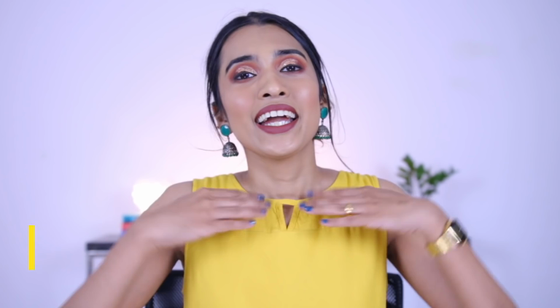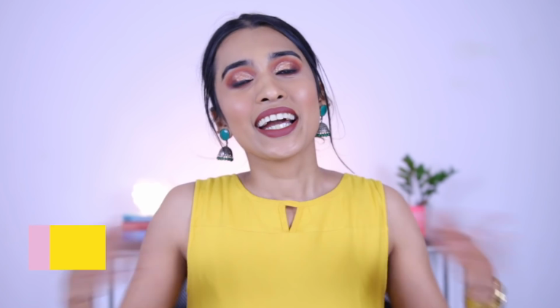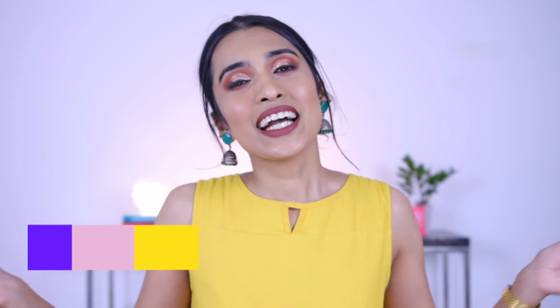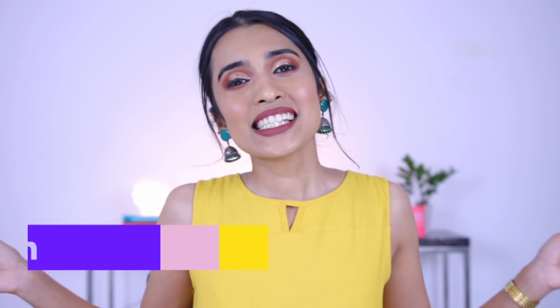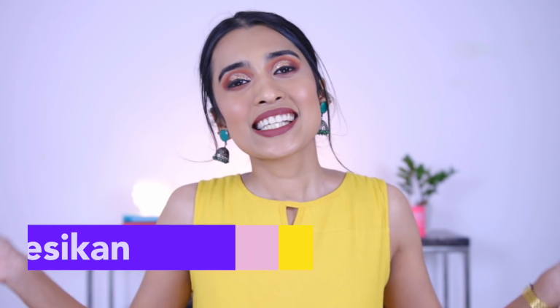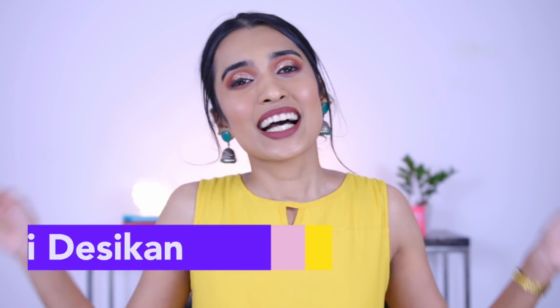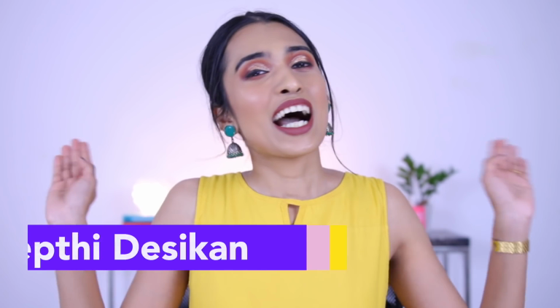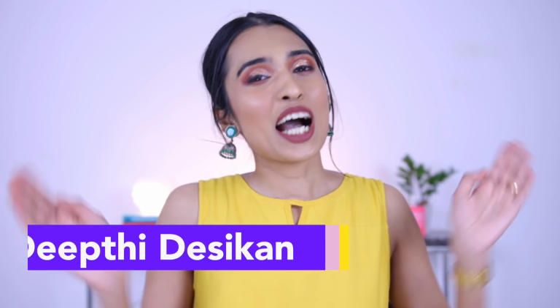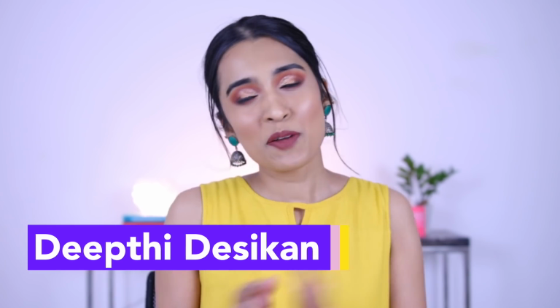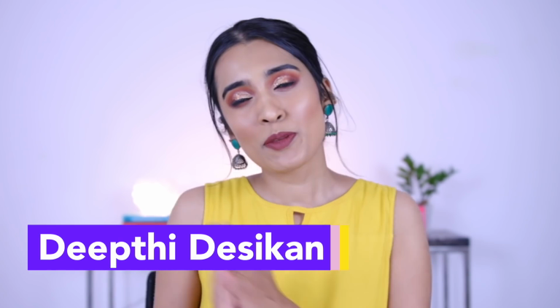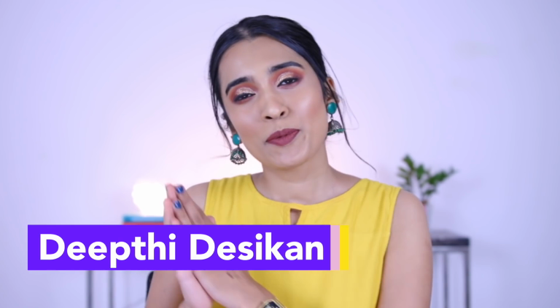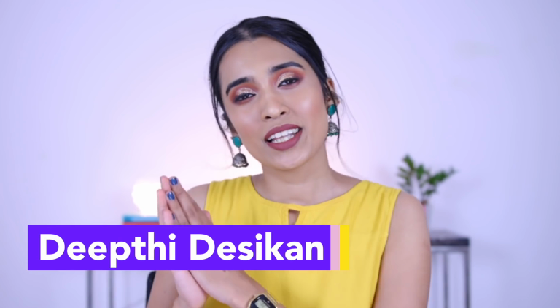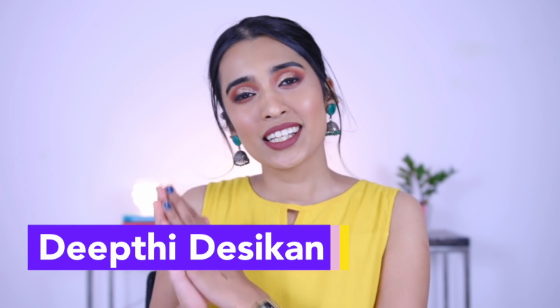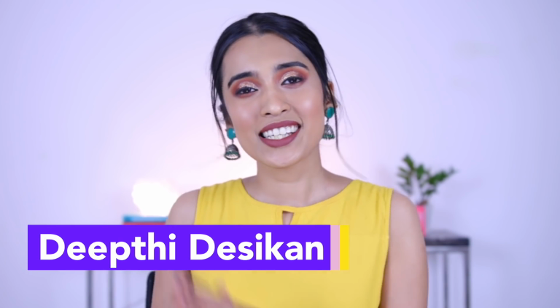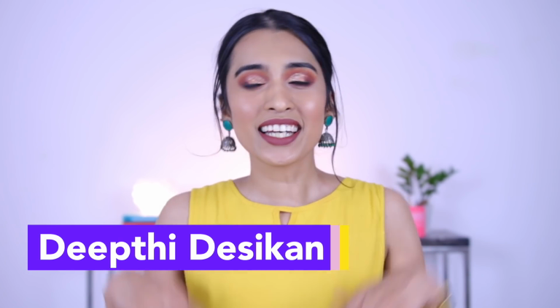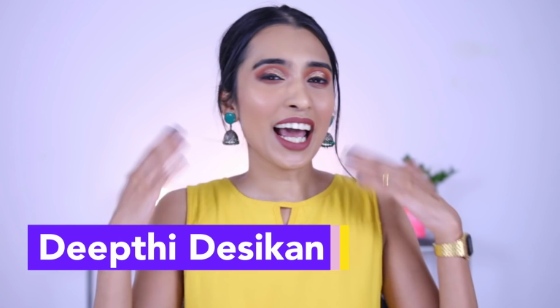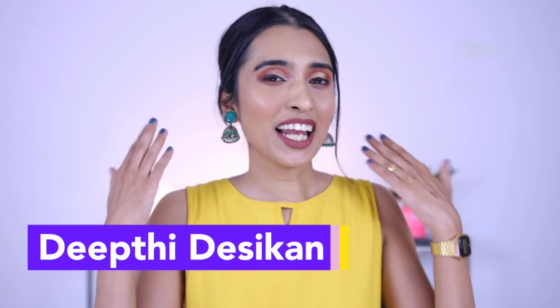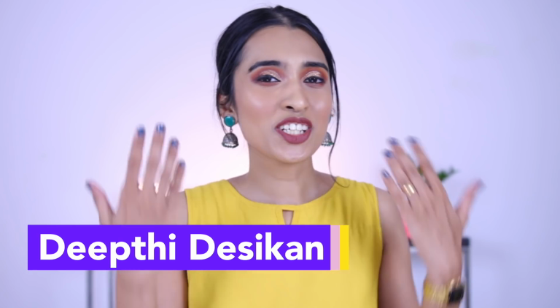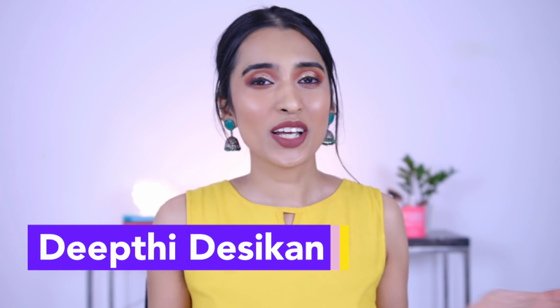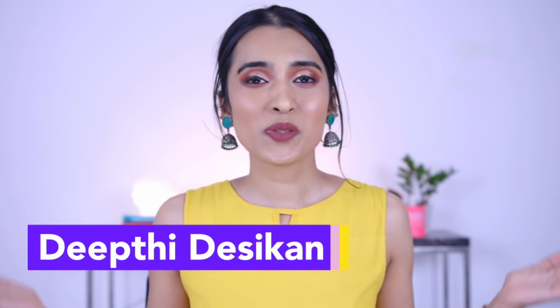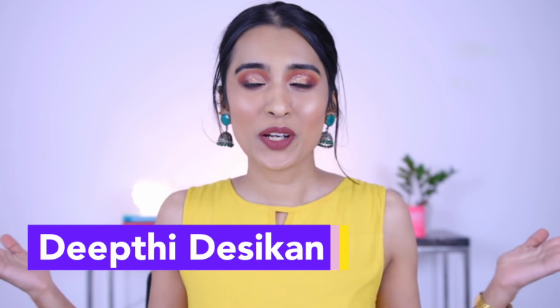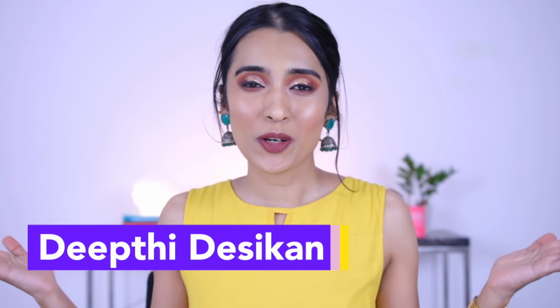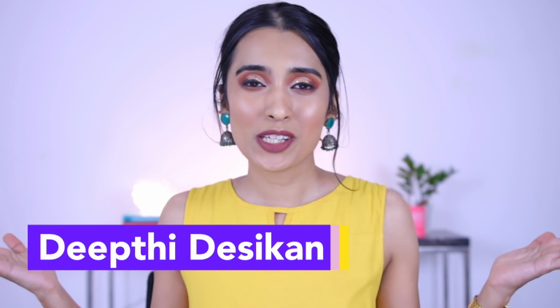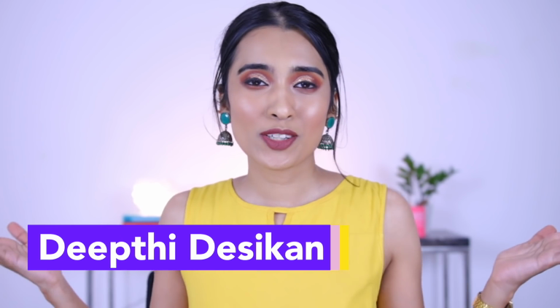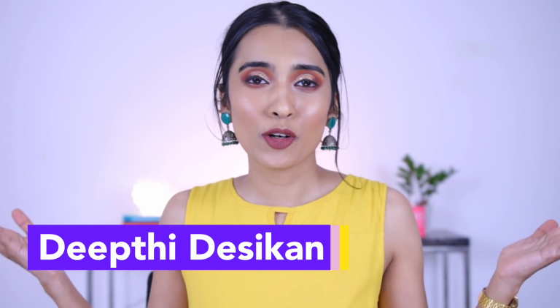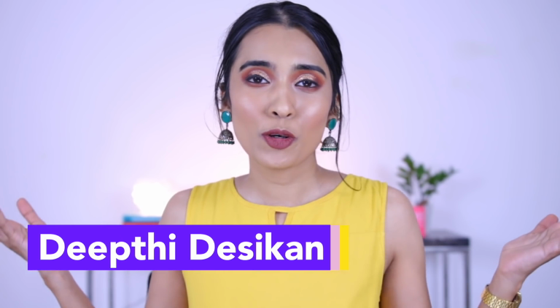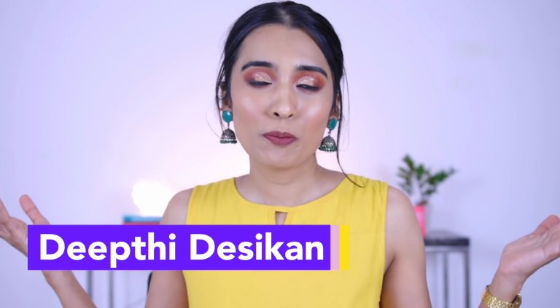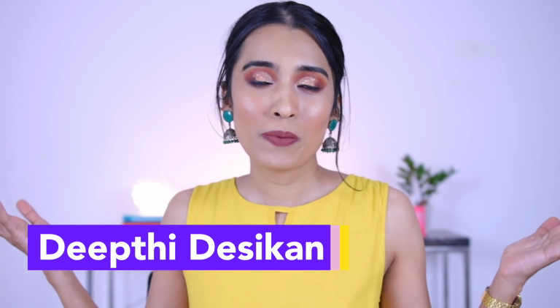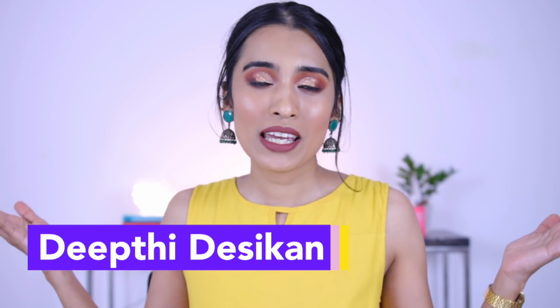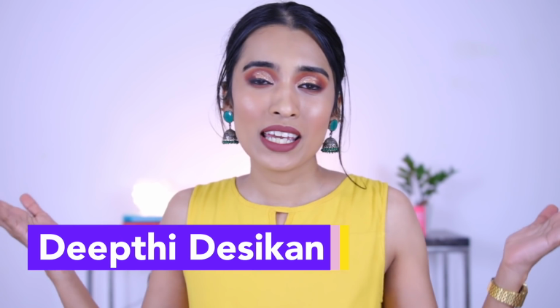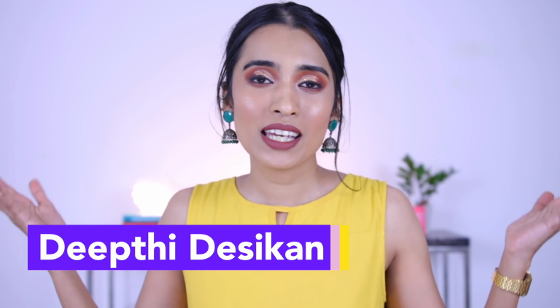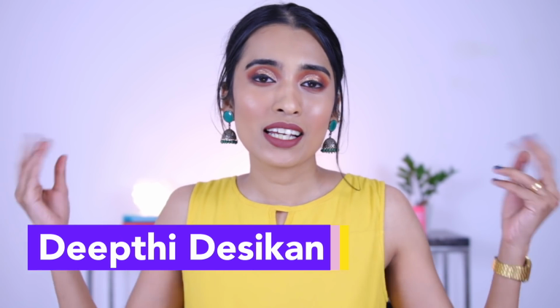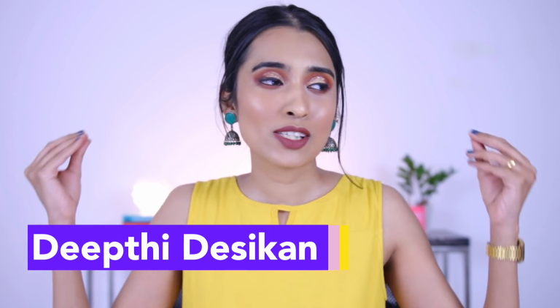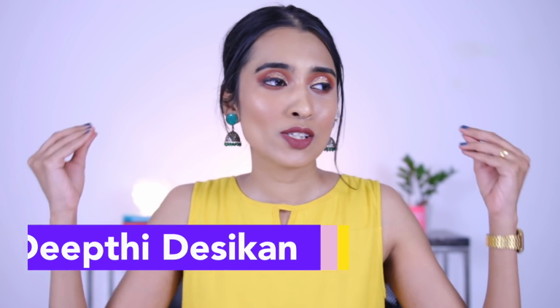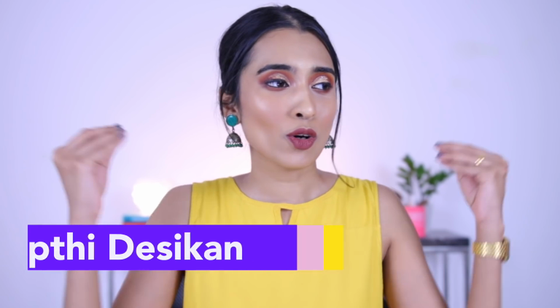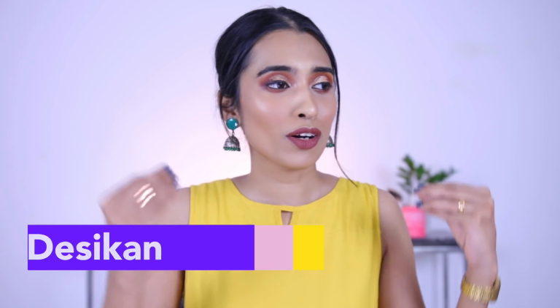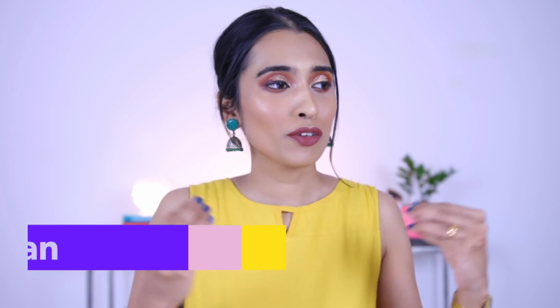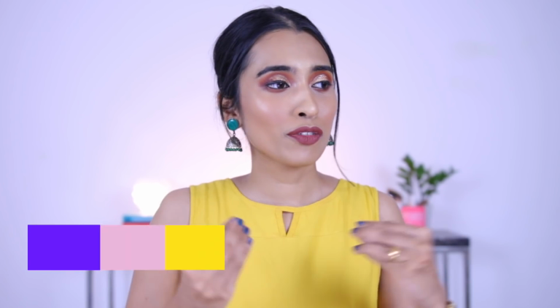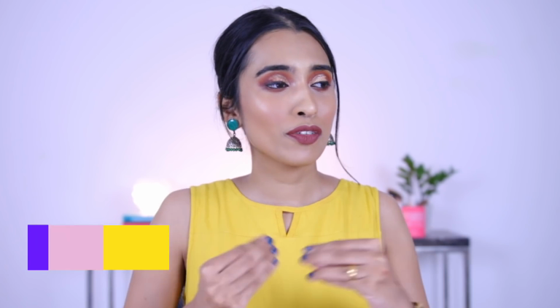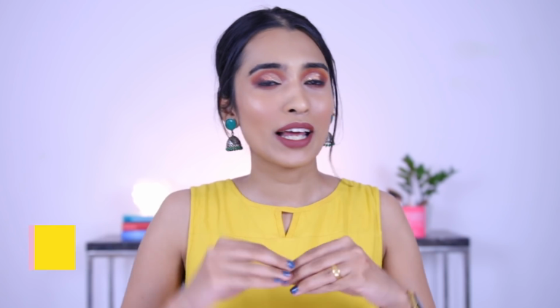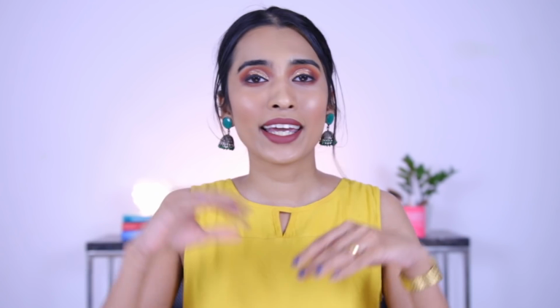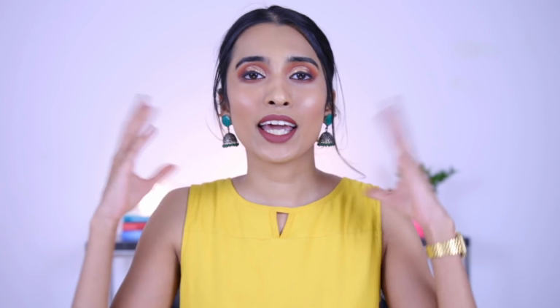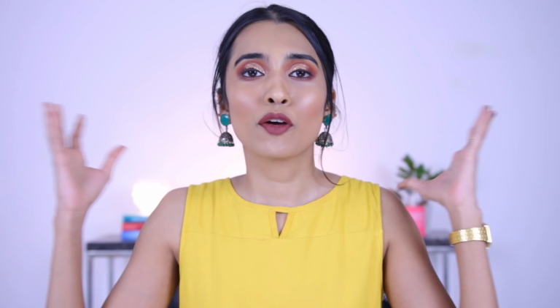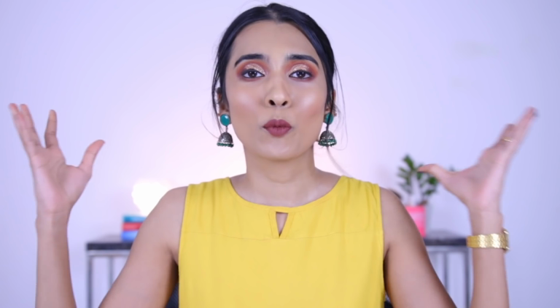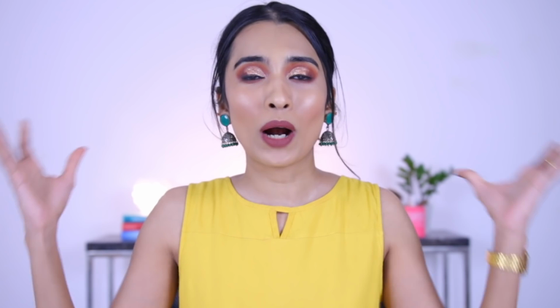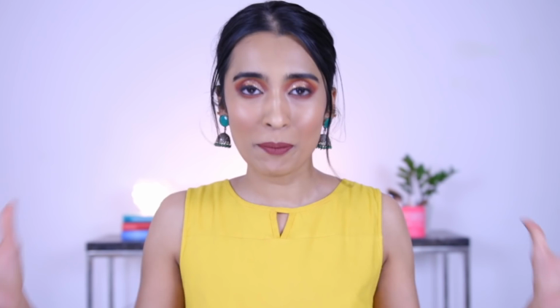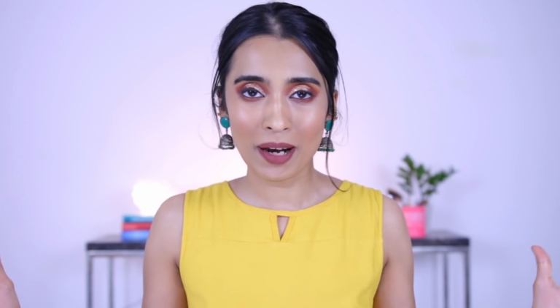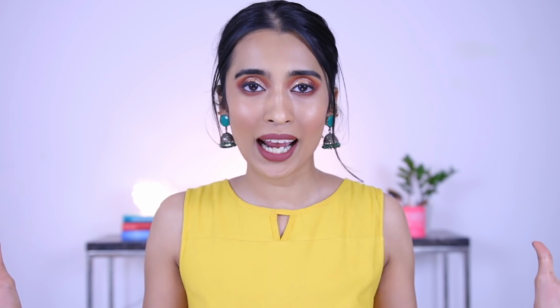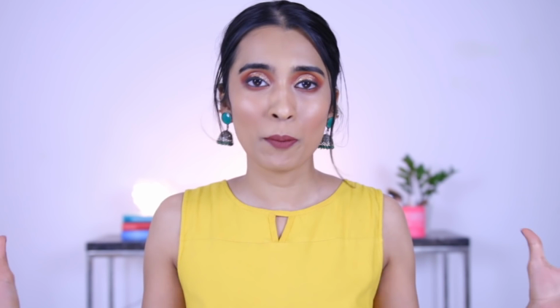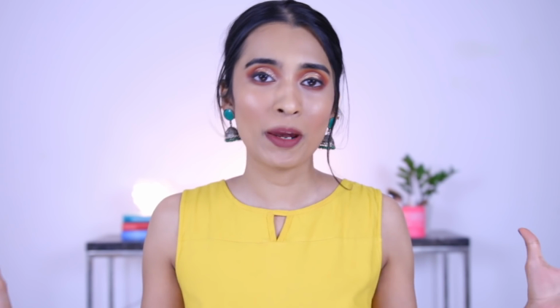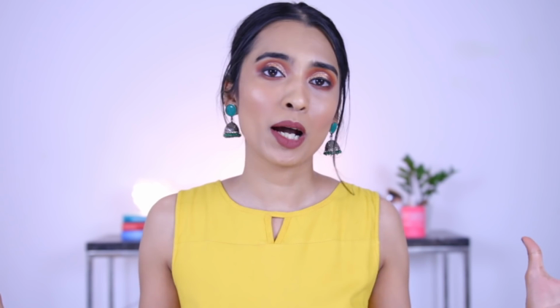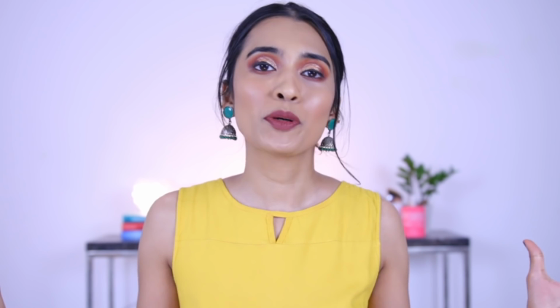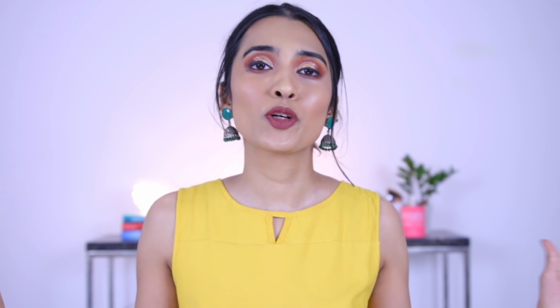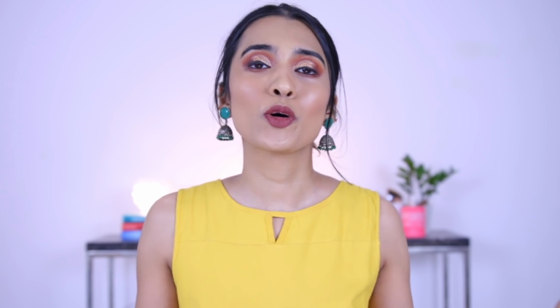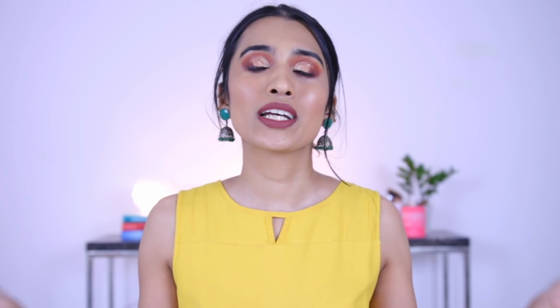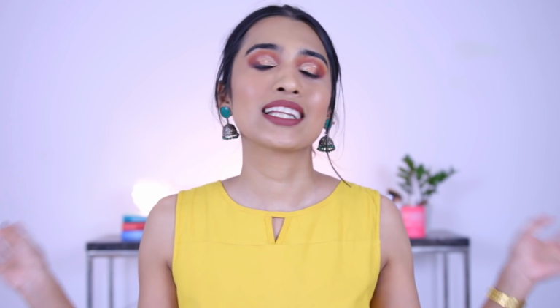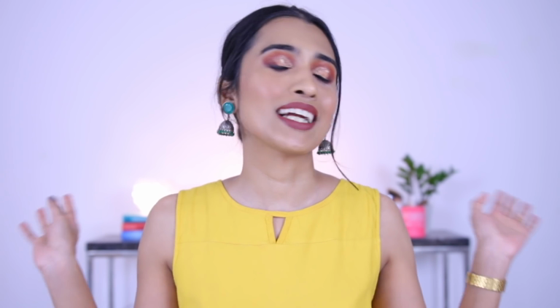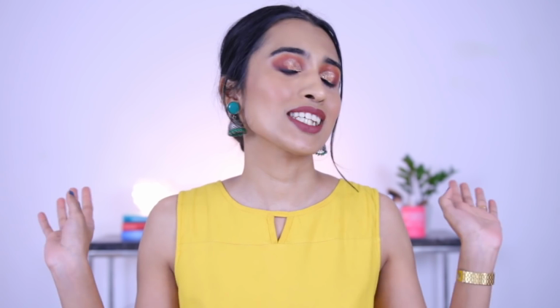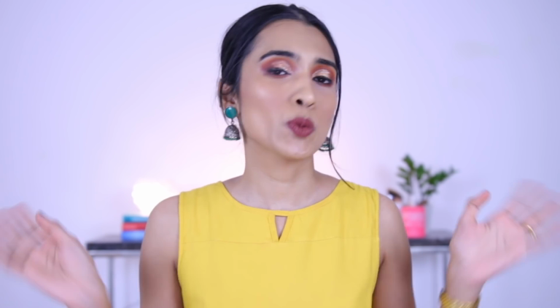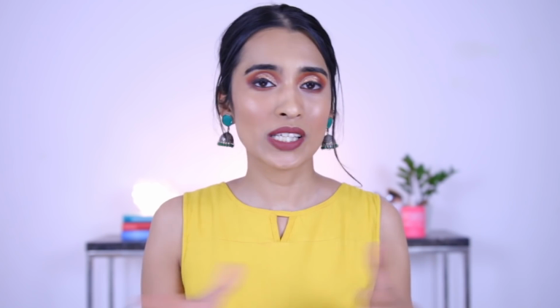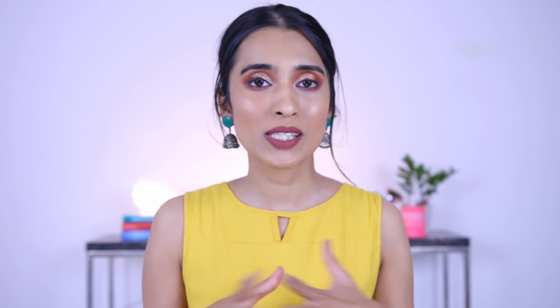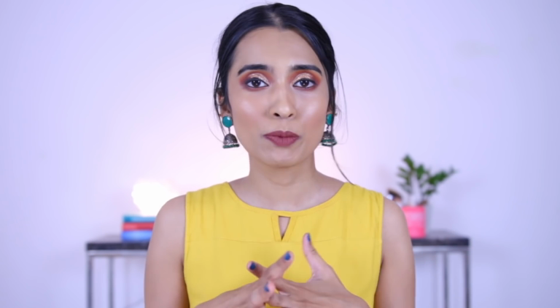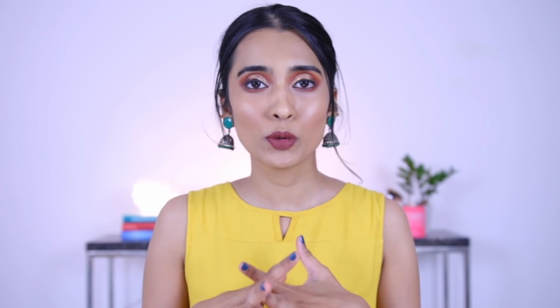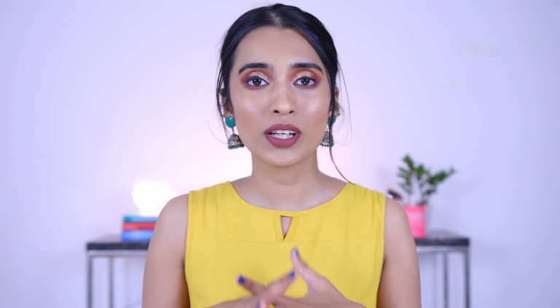Hey guys, I'm Deepti Desikin and today's video is going to be sort of like a one brand makeup tutorial that is Swiss Beauty.